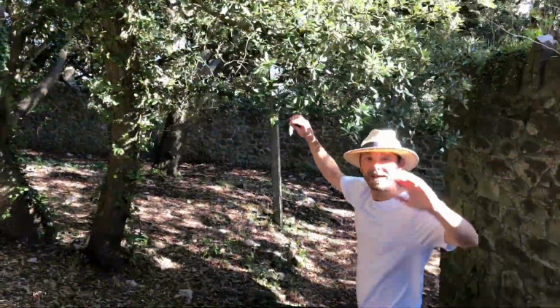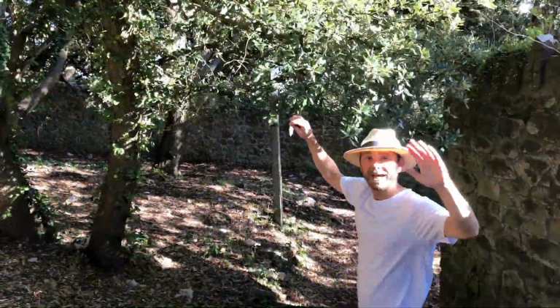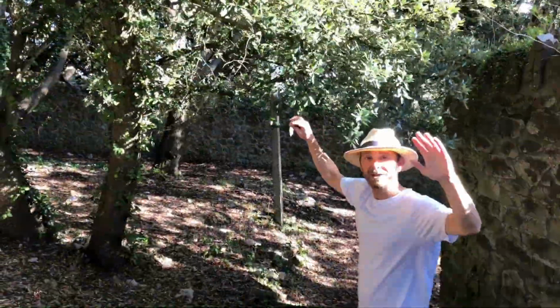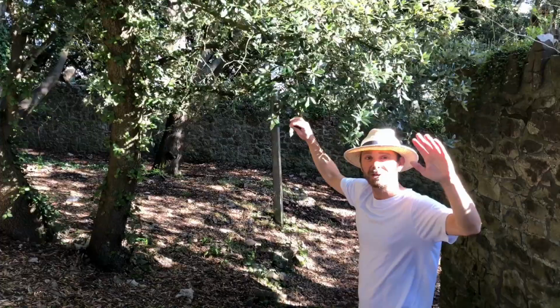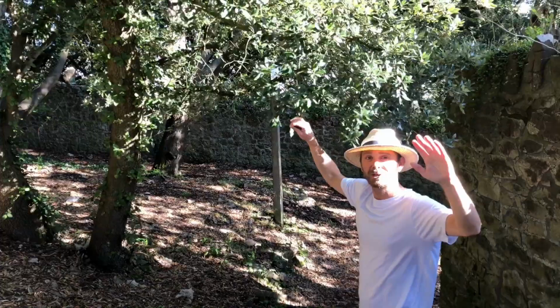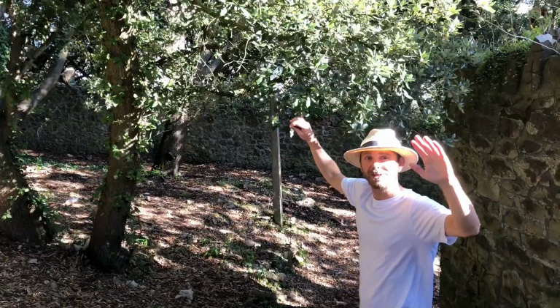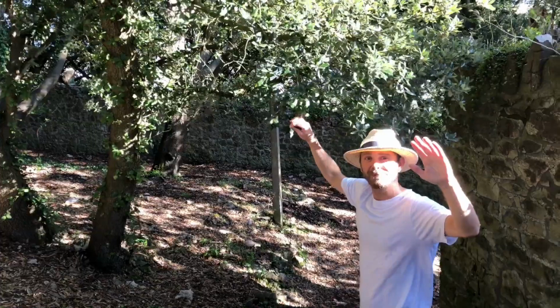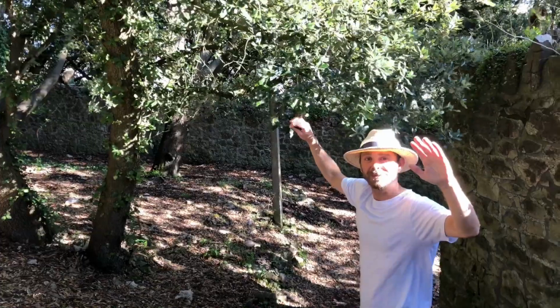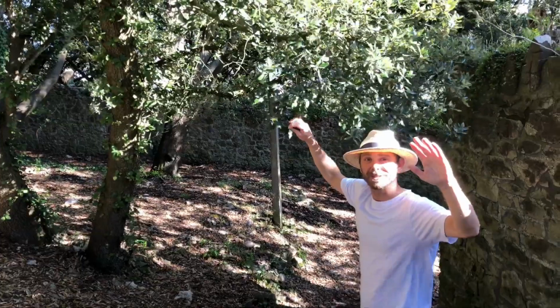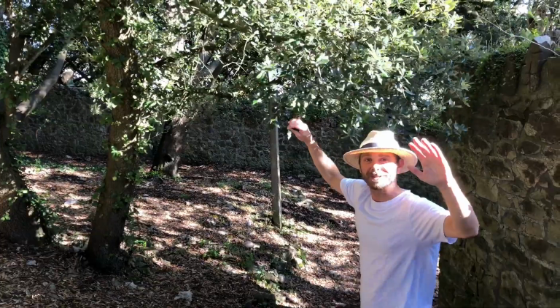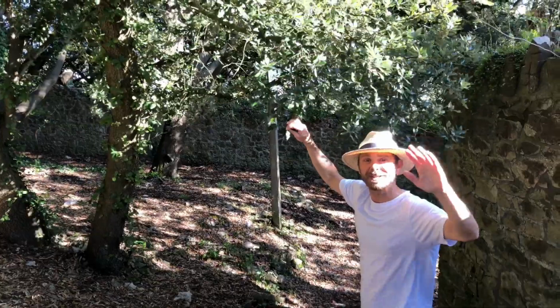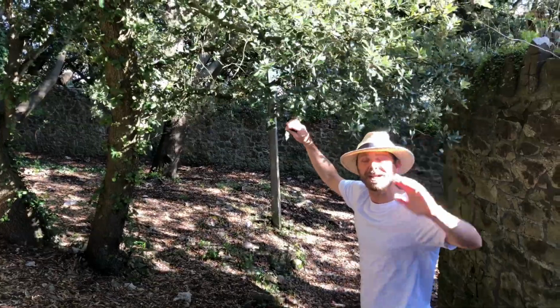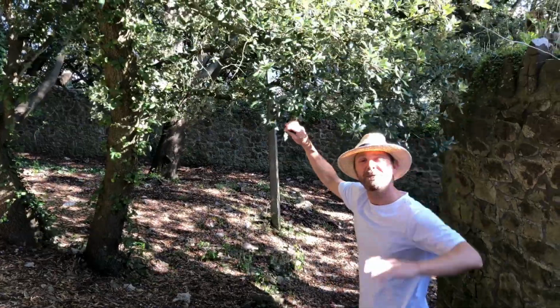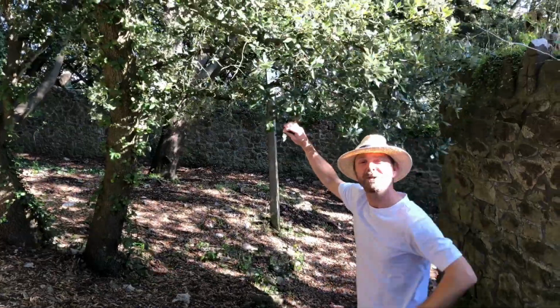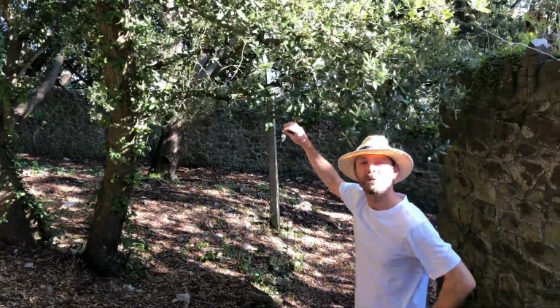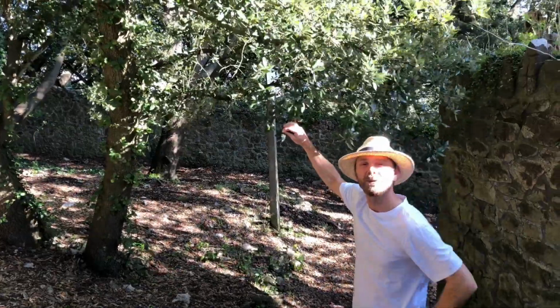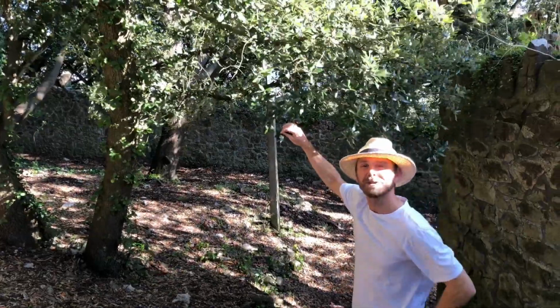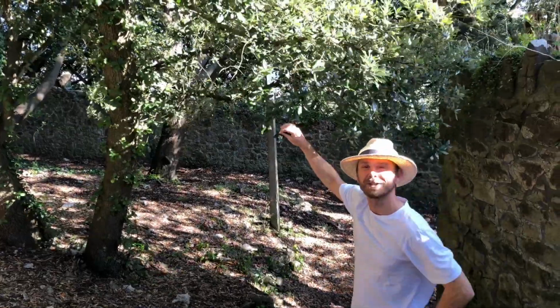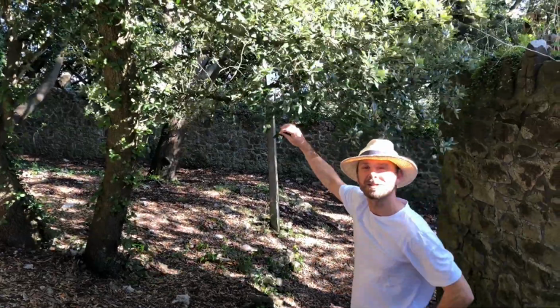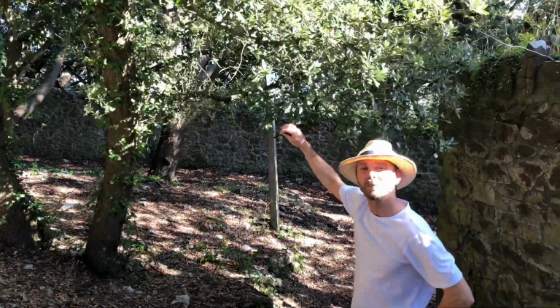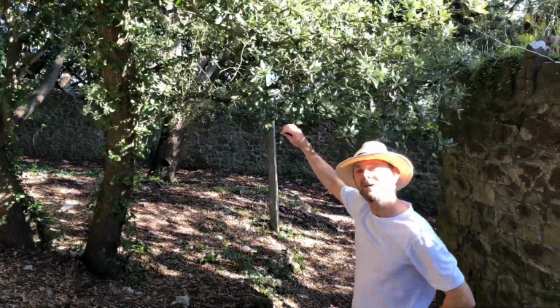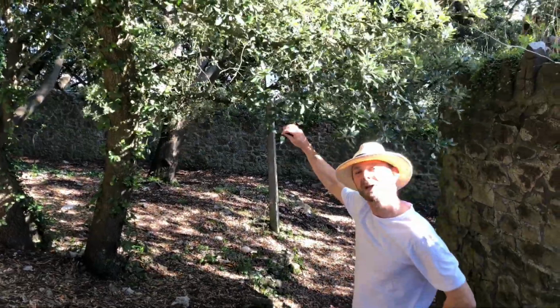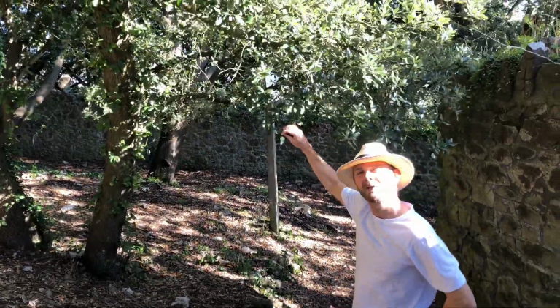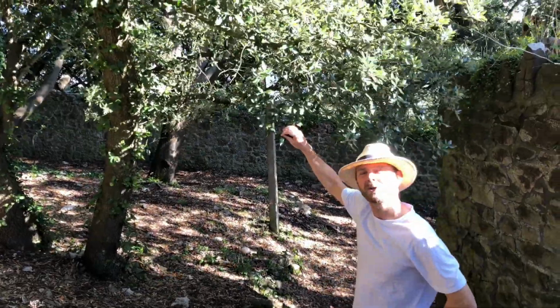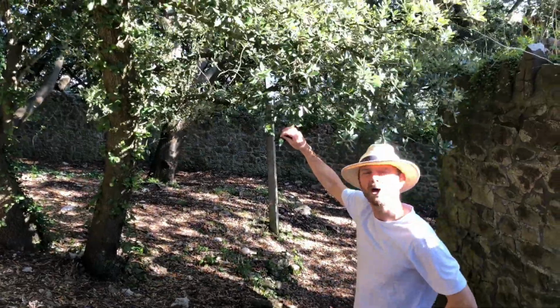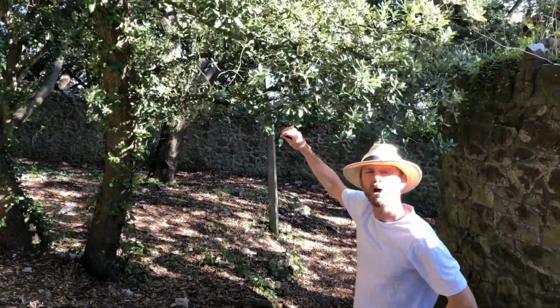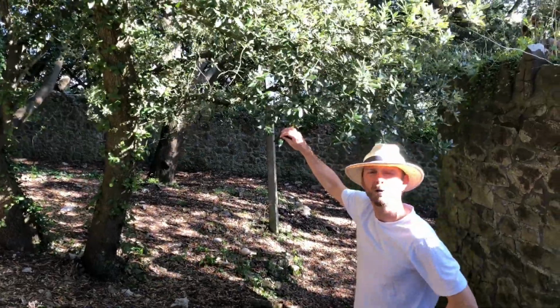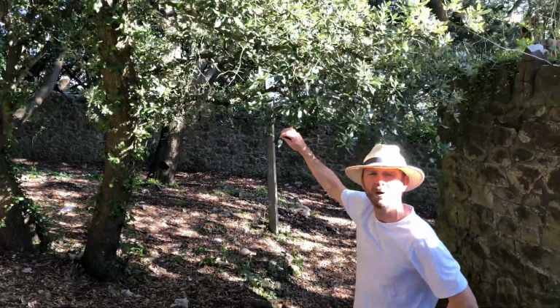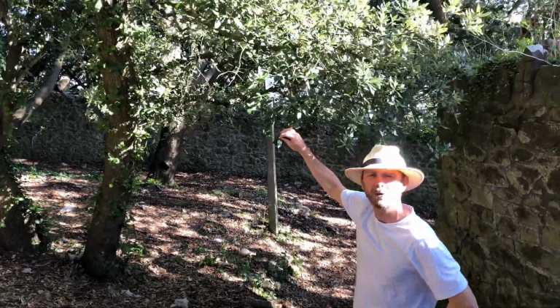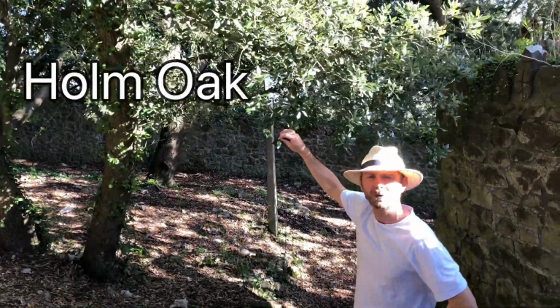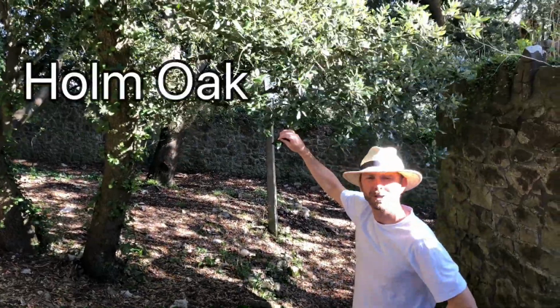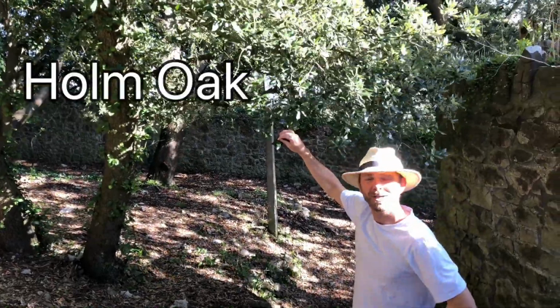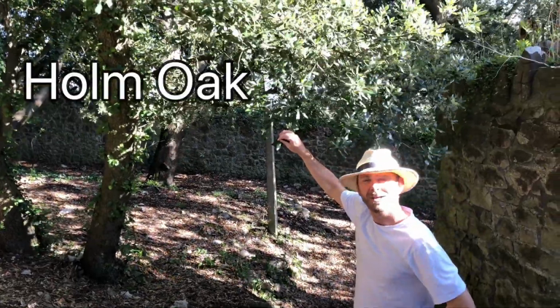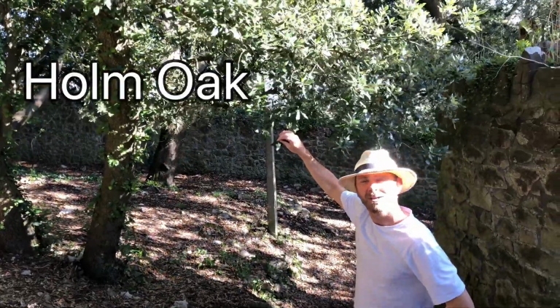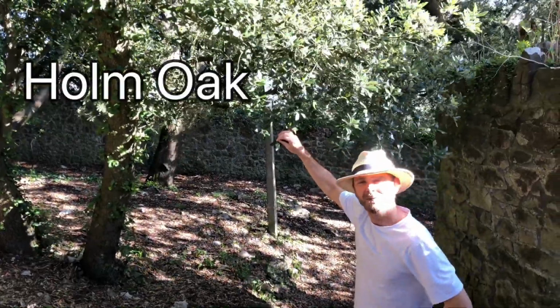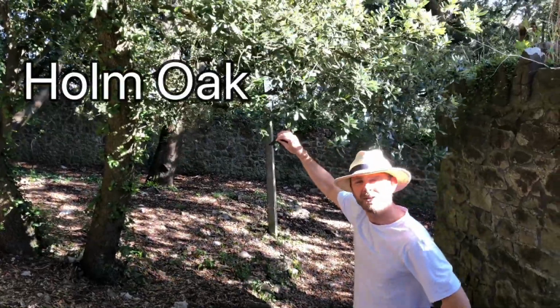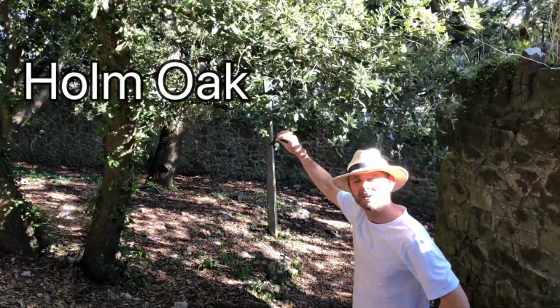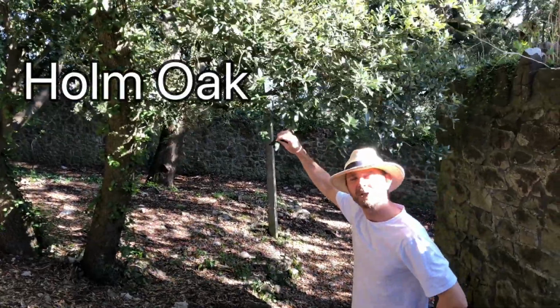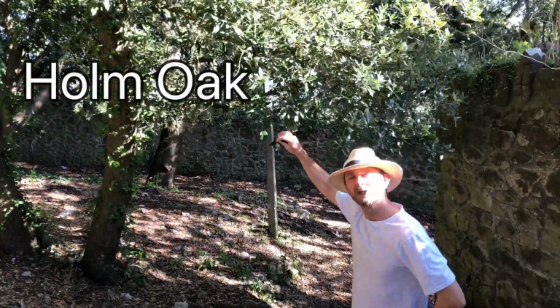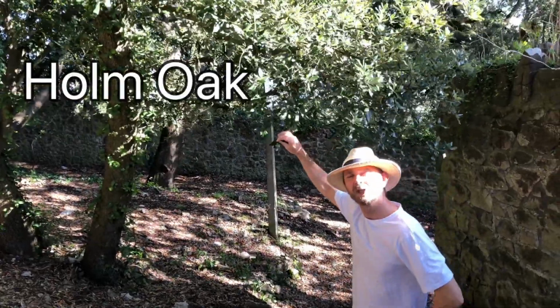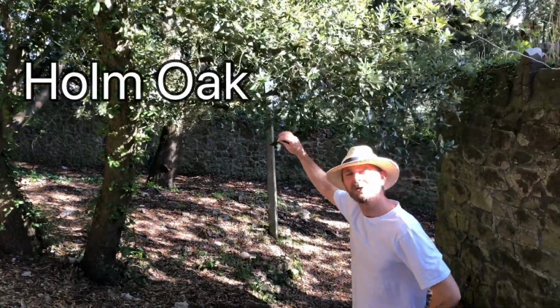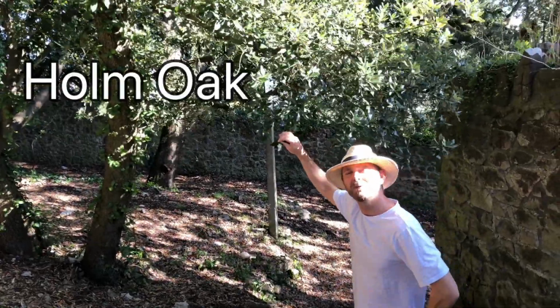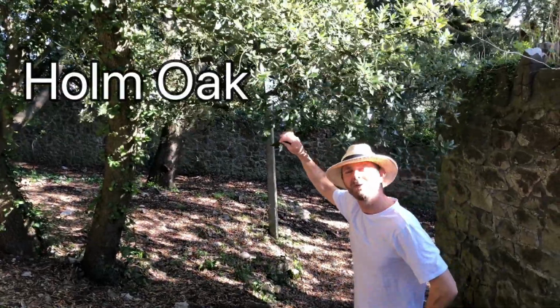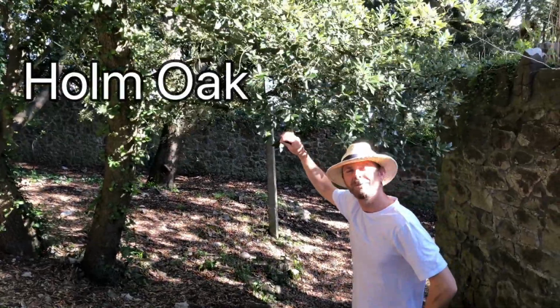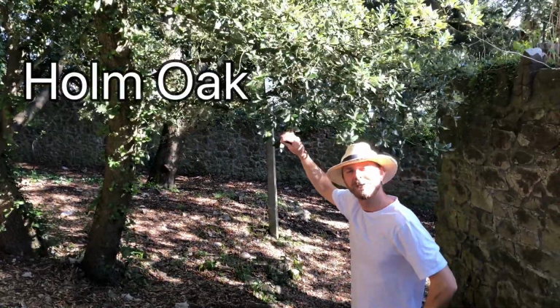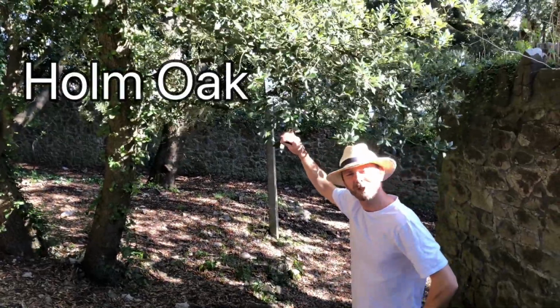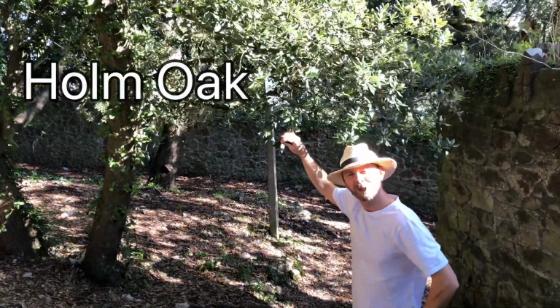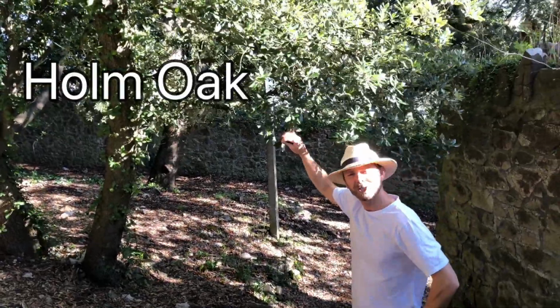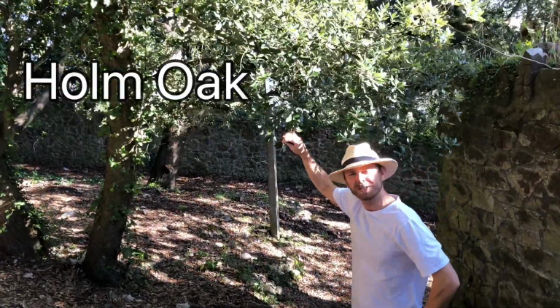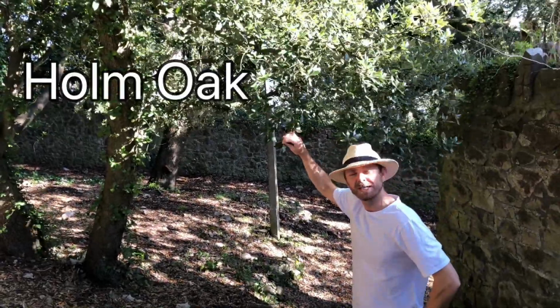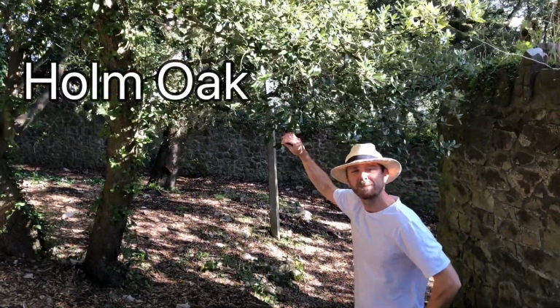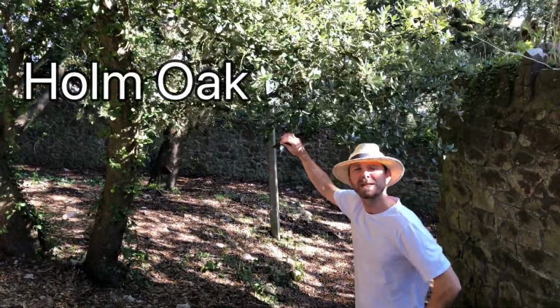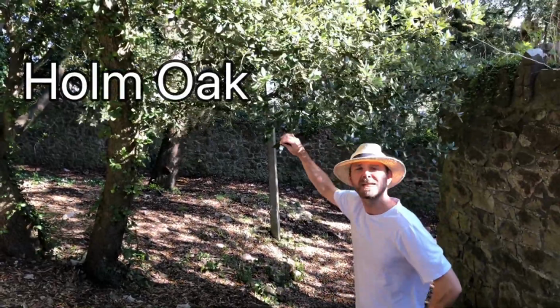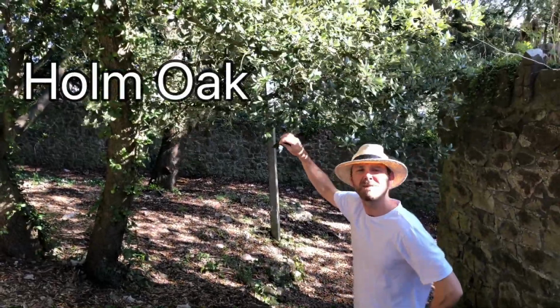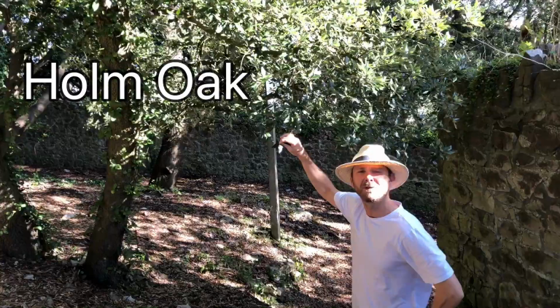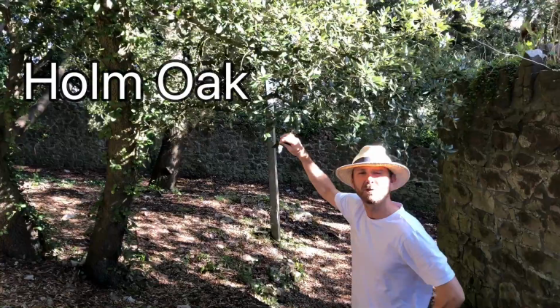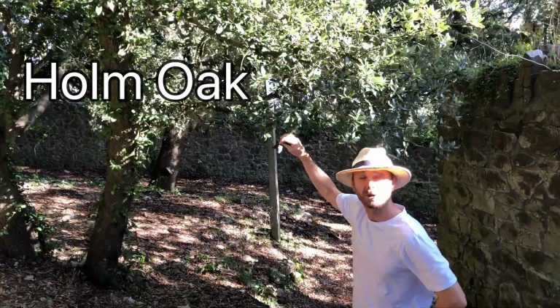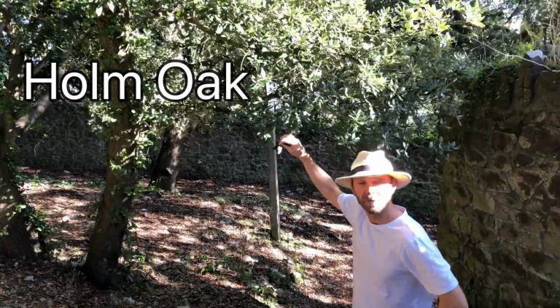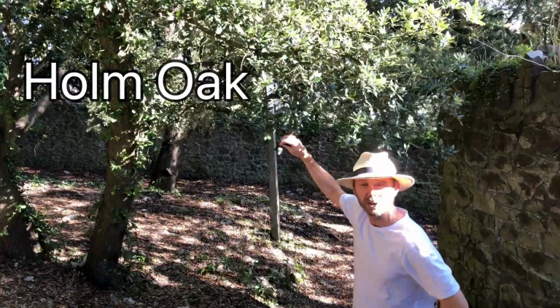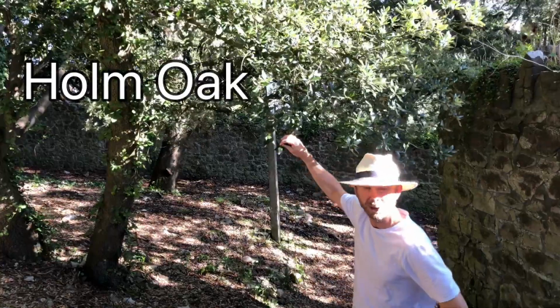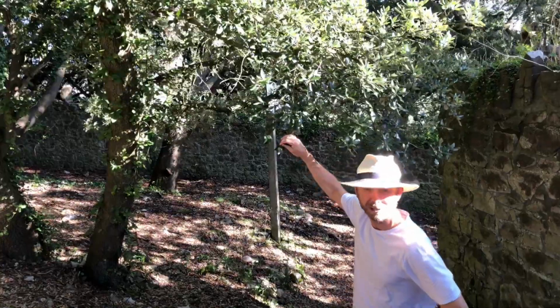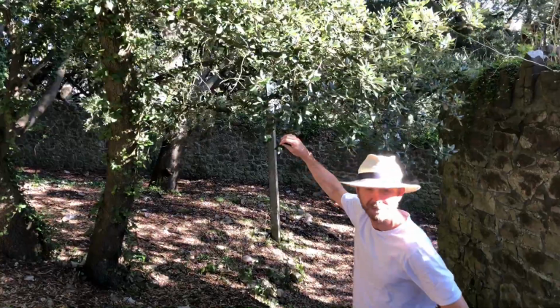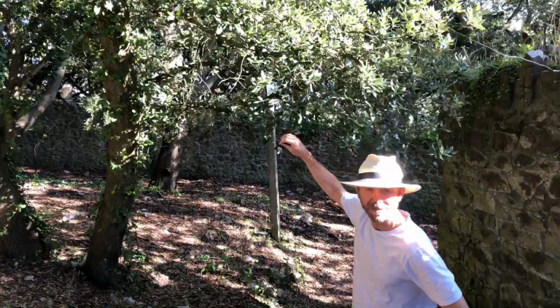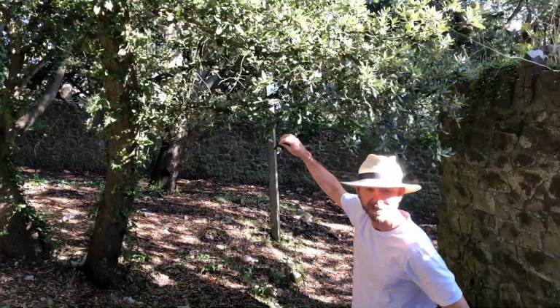Hello tree lovers! Today we're in the woods and we're having a look at the Holm Oak. First I'm going to show you a few features, then I'm going to give you three tree facts.